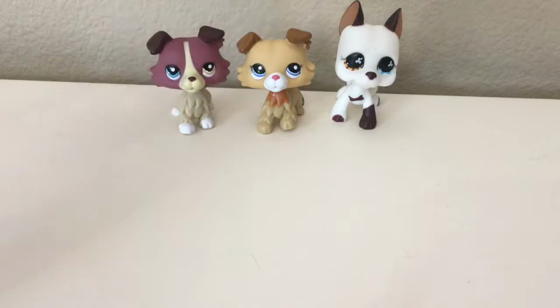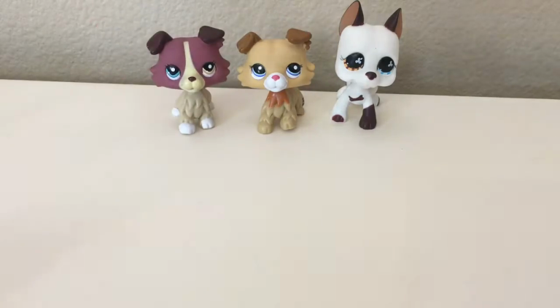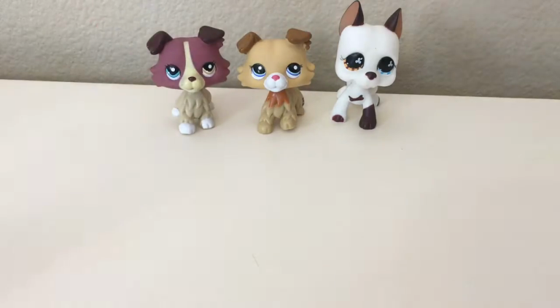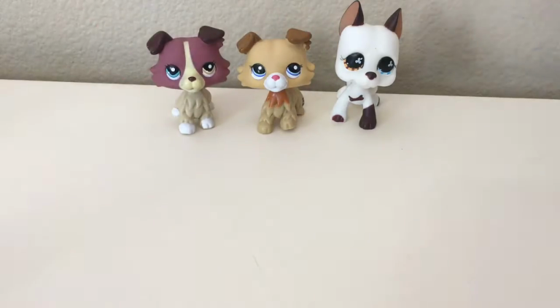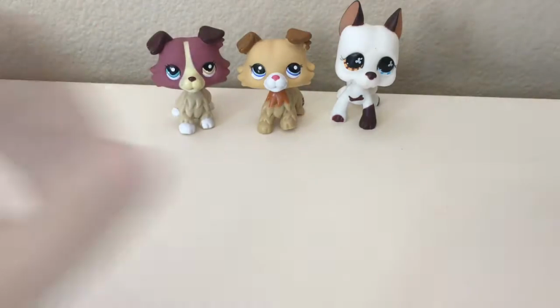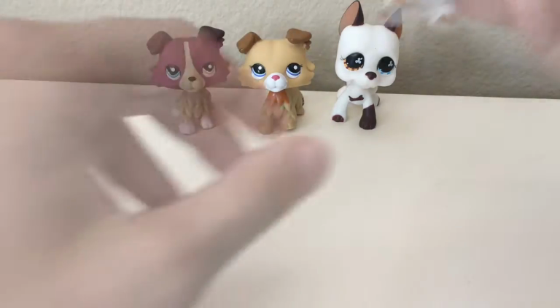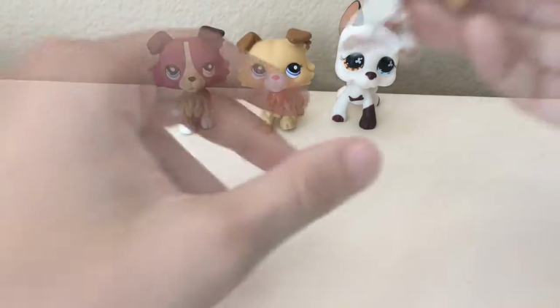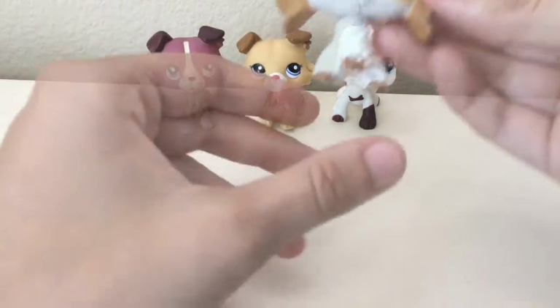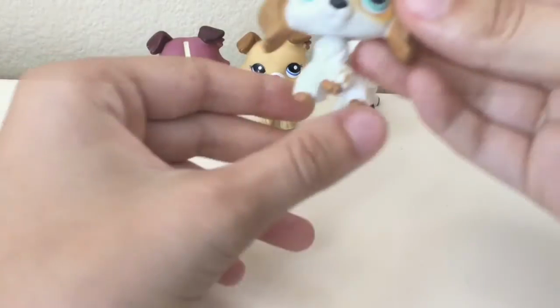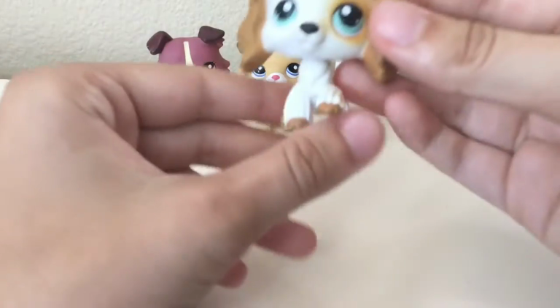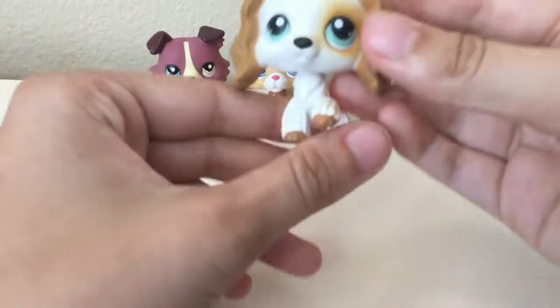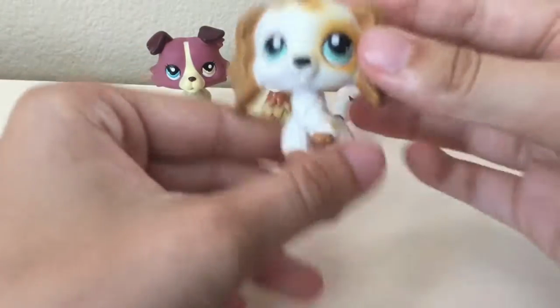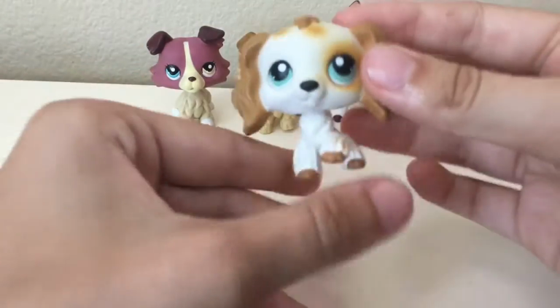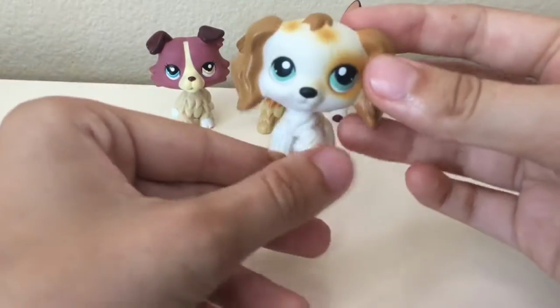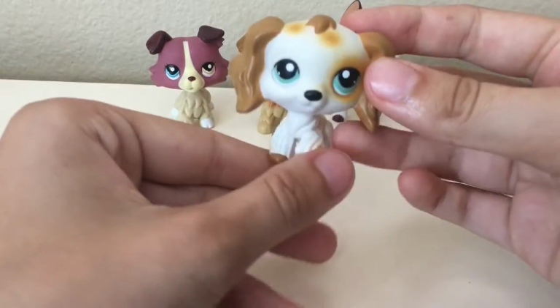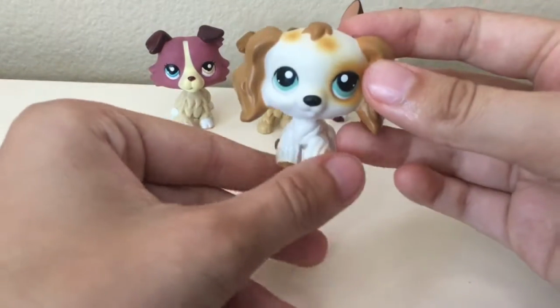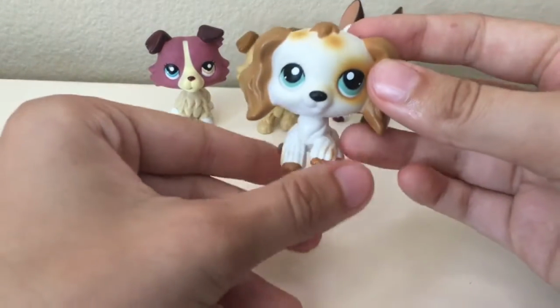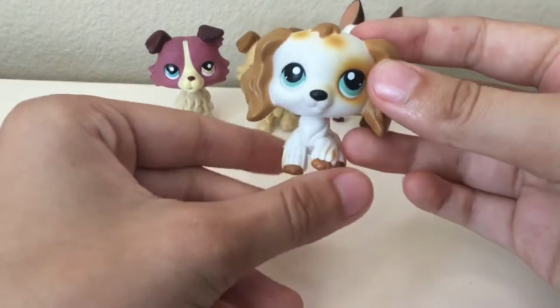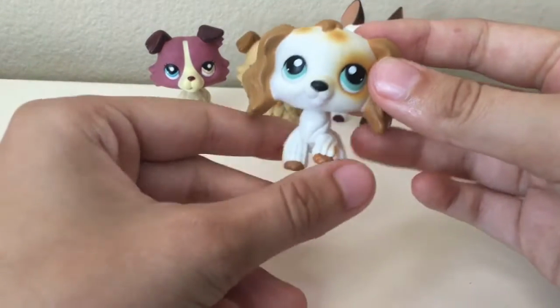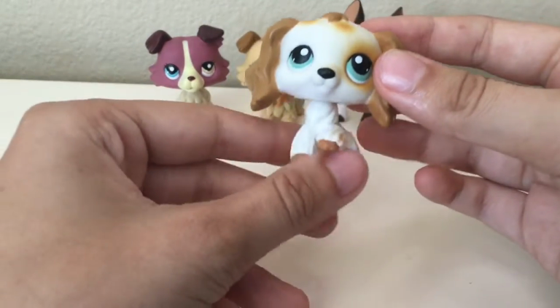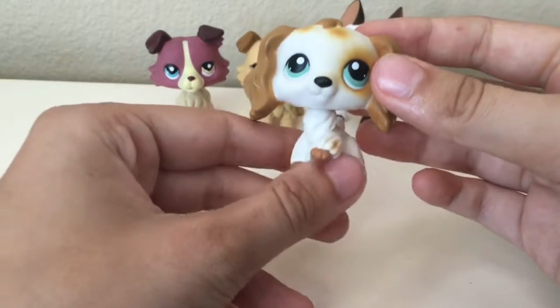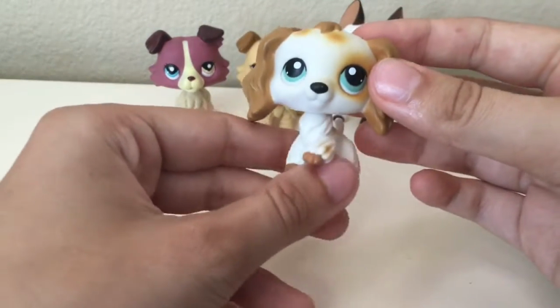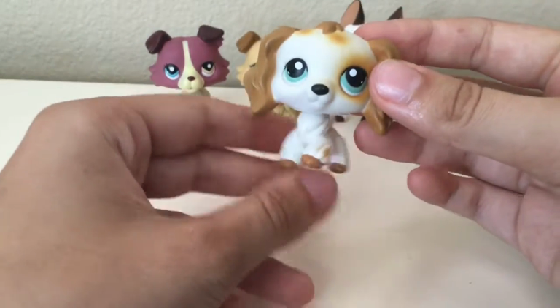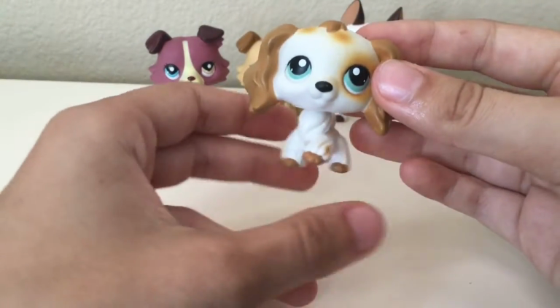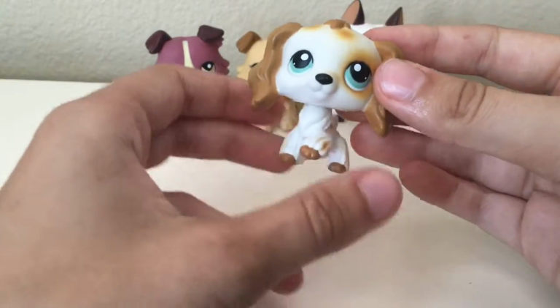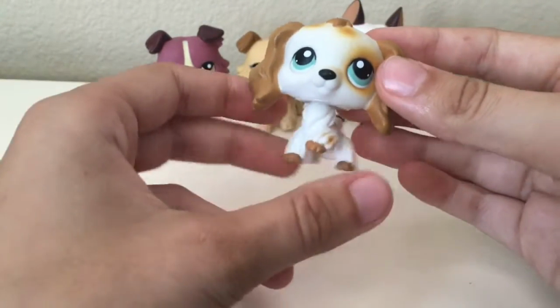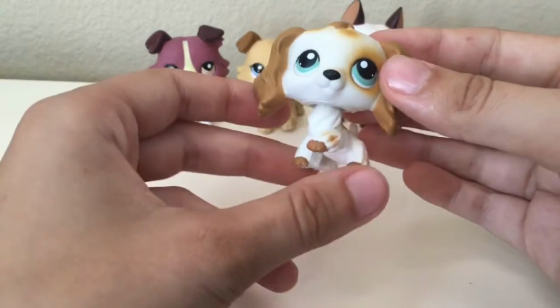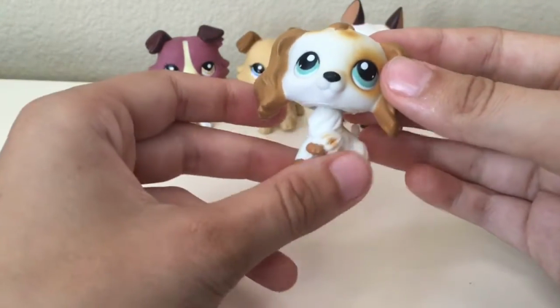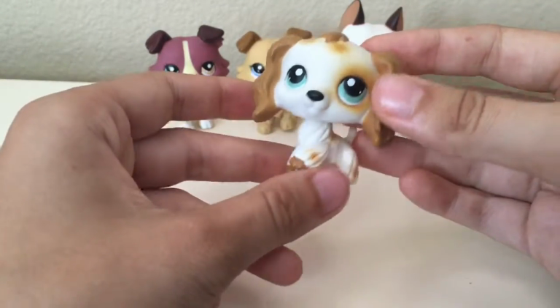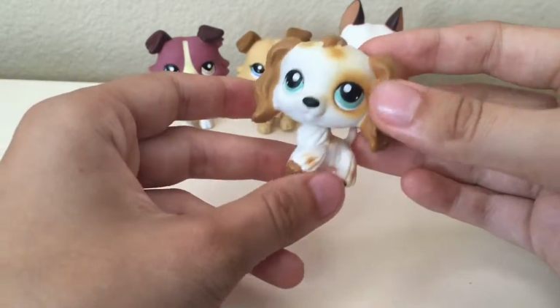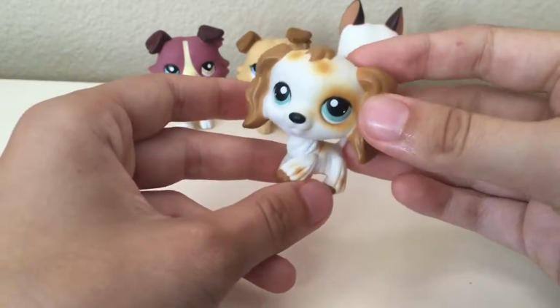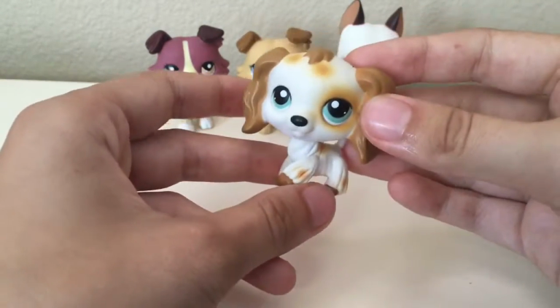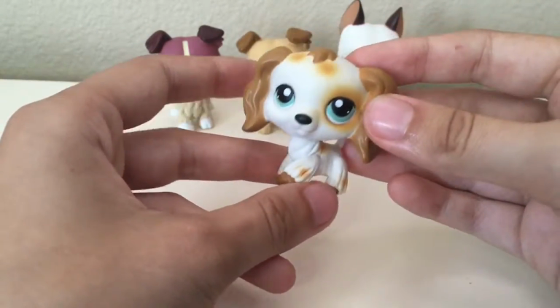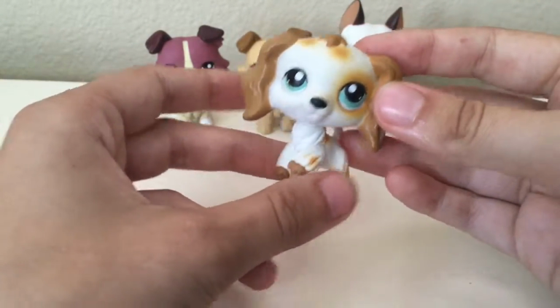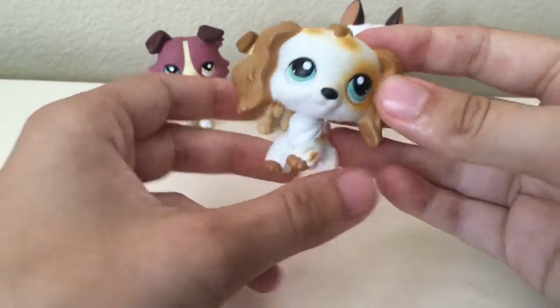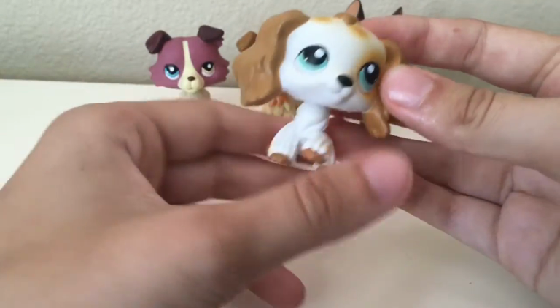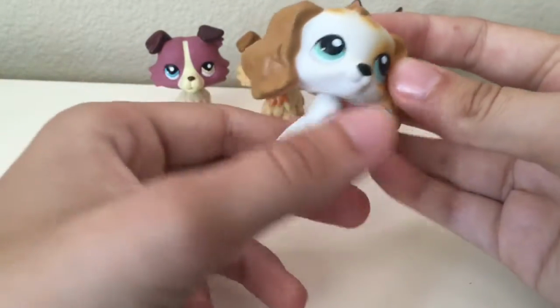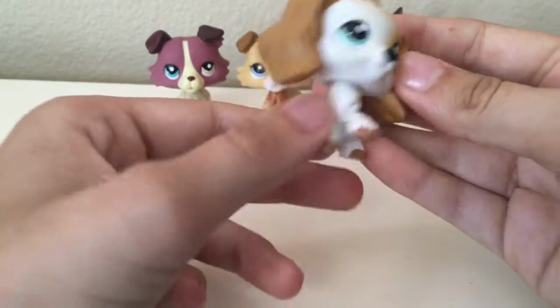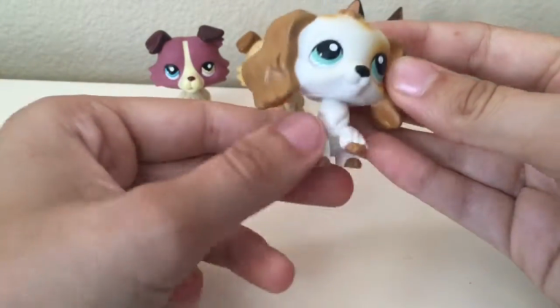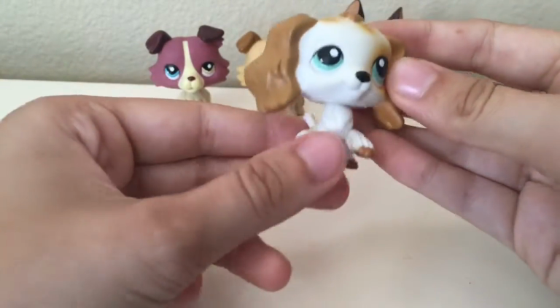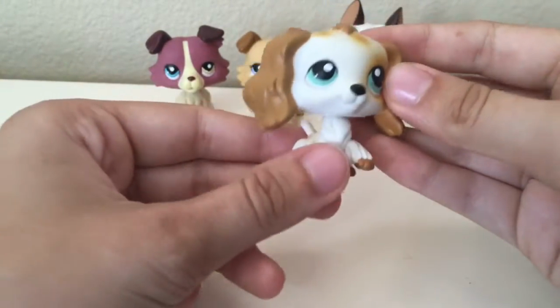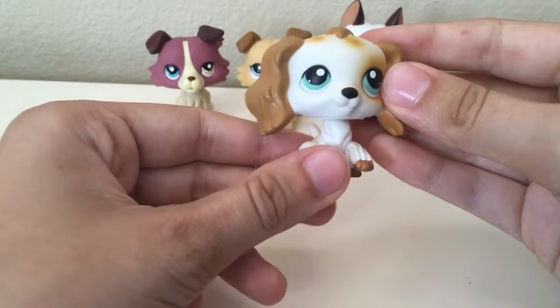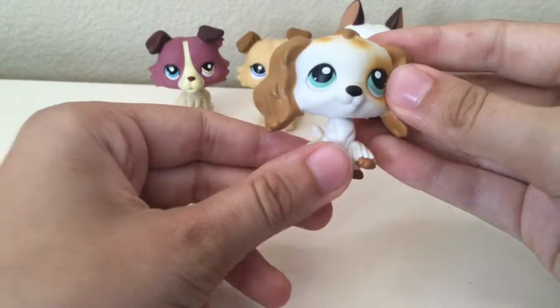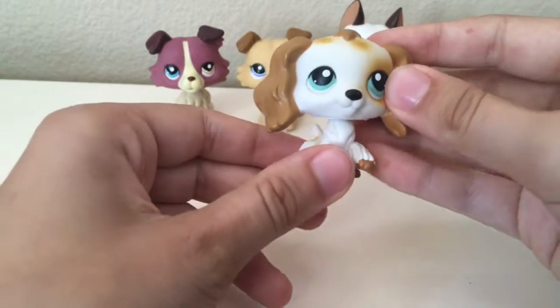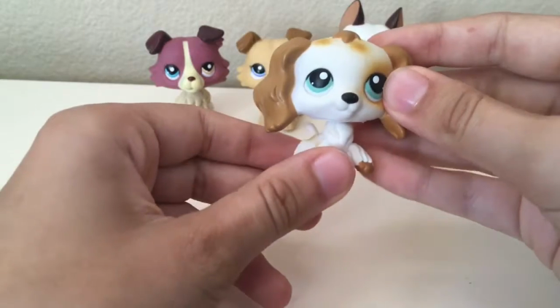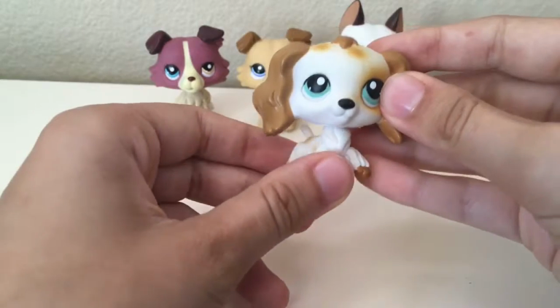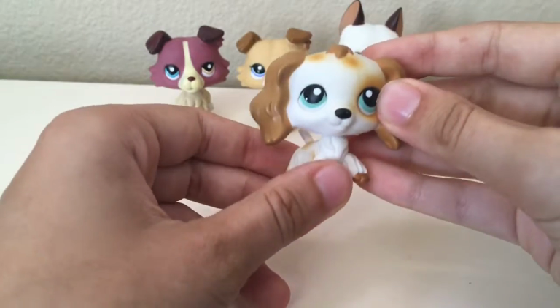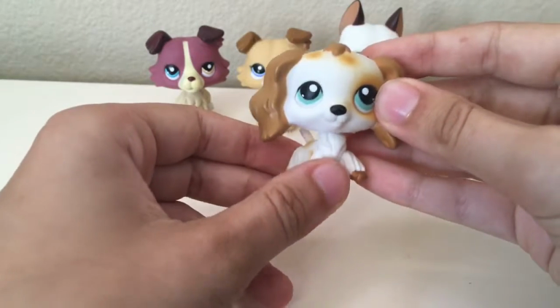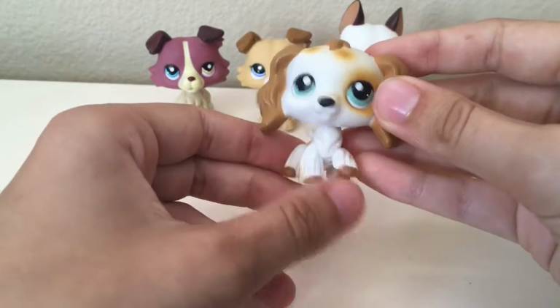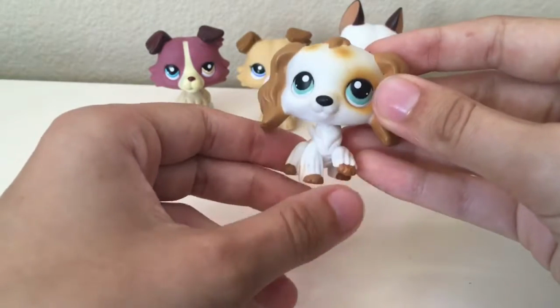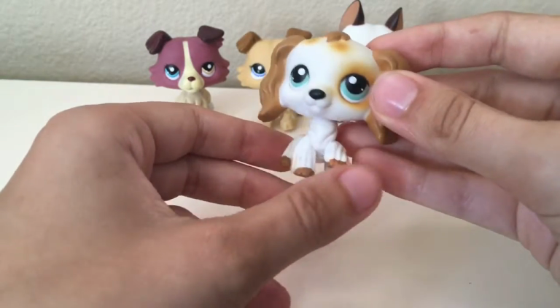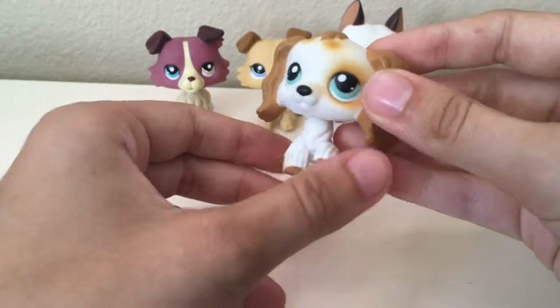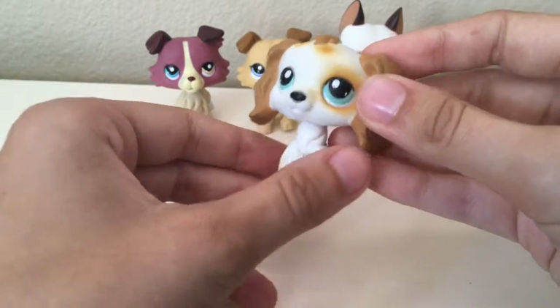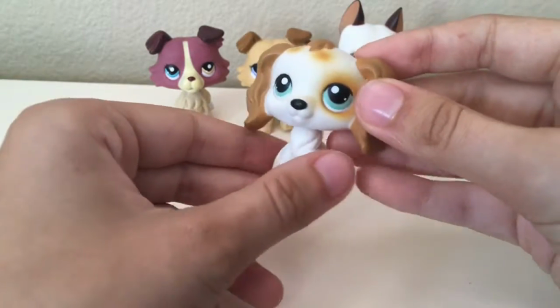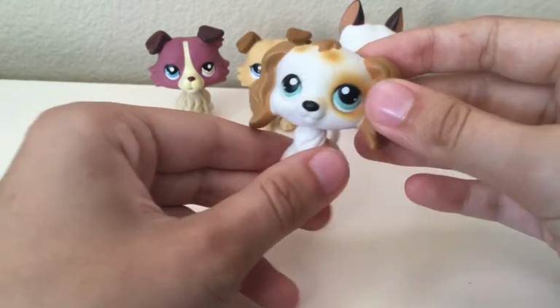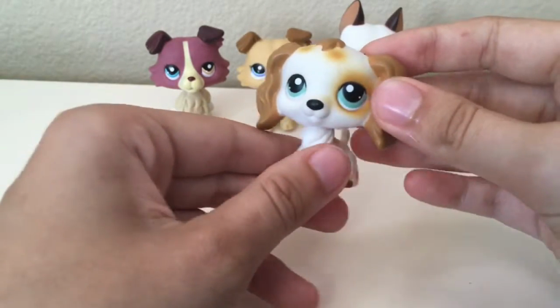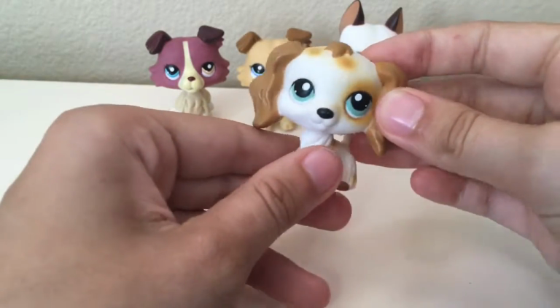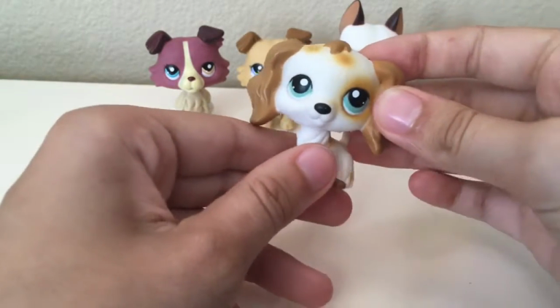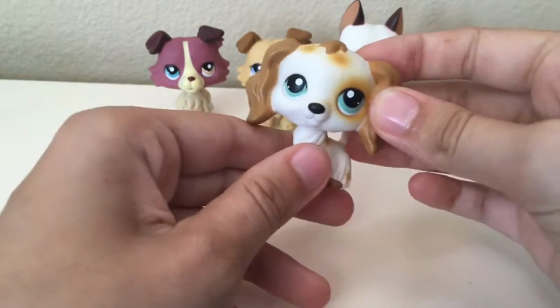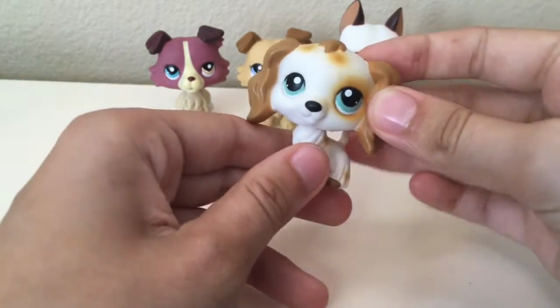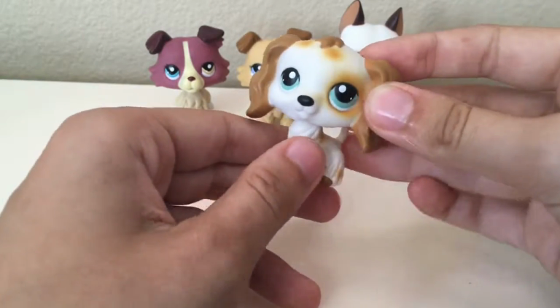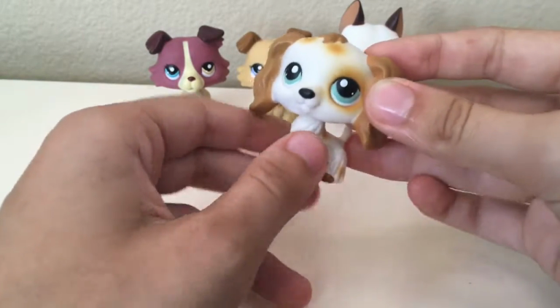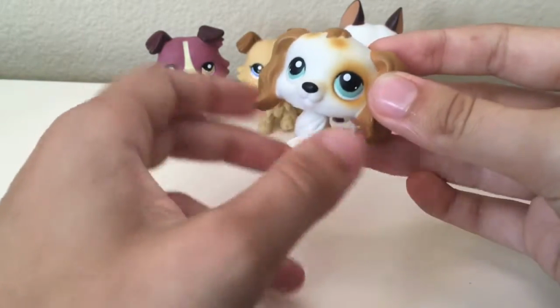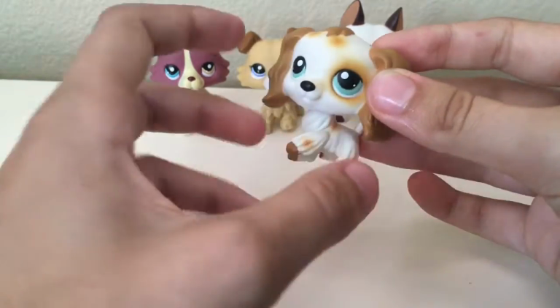The fourth pet is this Cocker Spaniel. I've wanted this Cocker Spaniel for a while now and I saw it and I just had to have it.